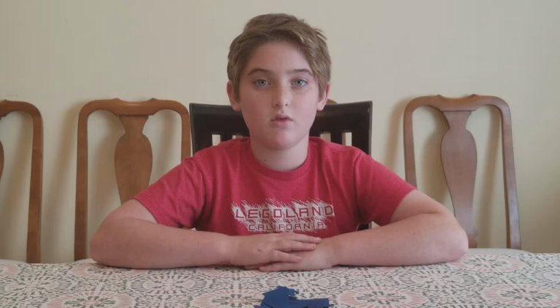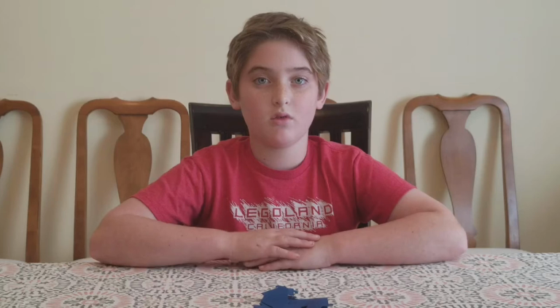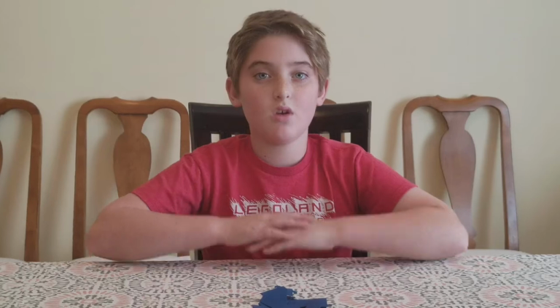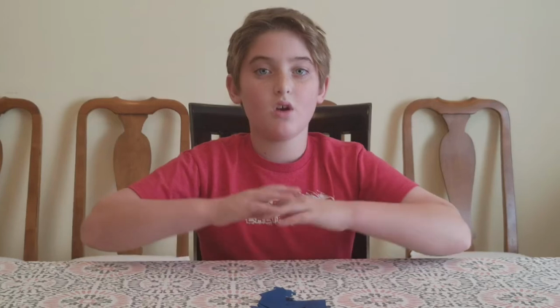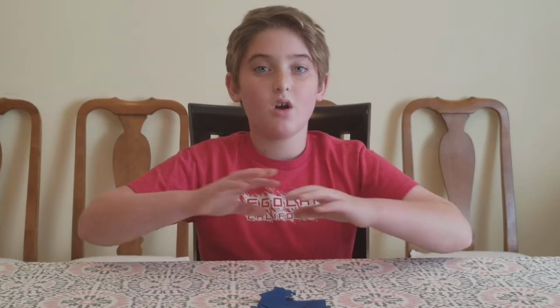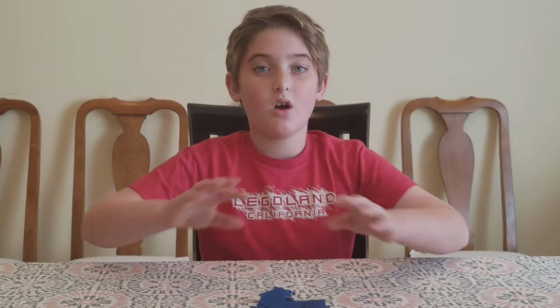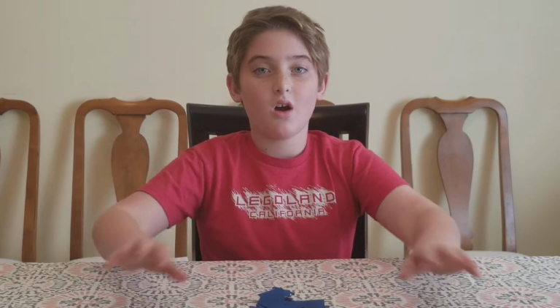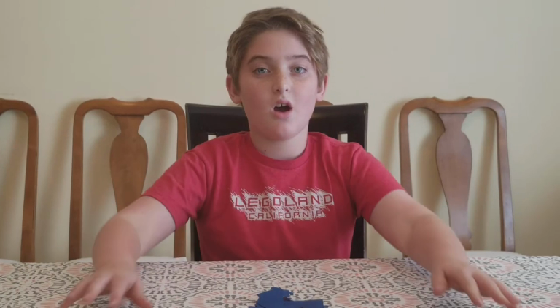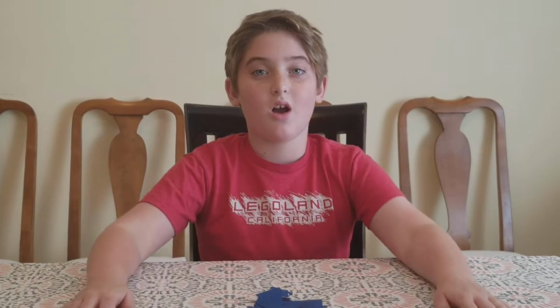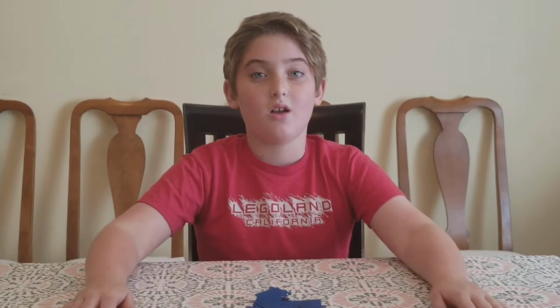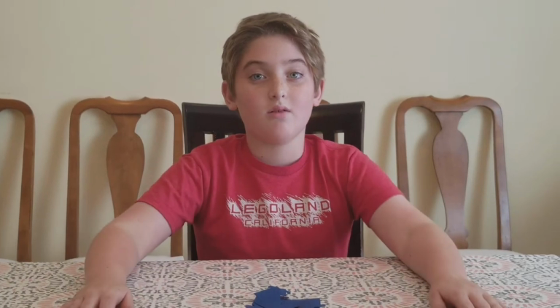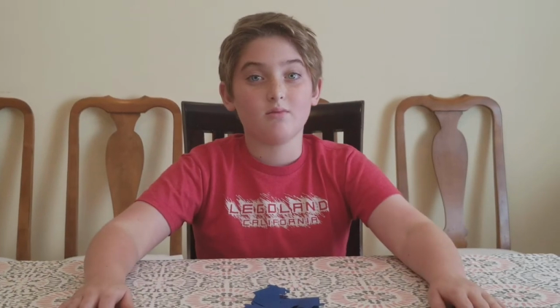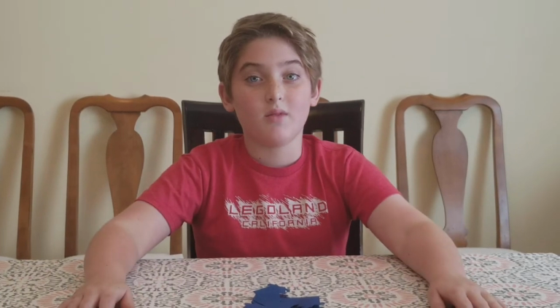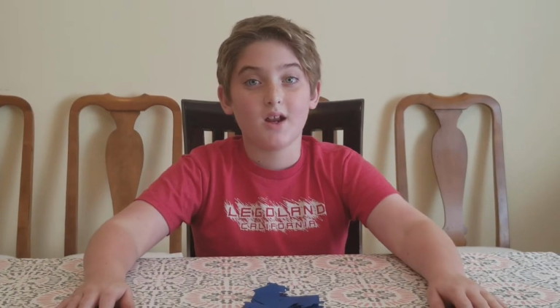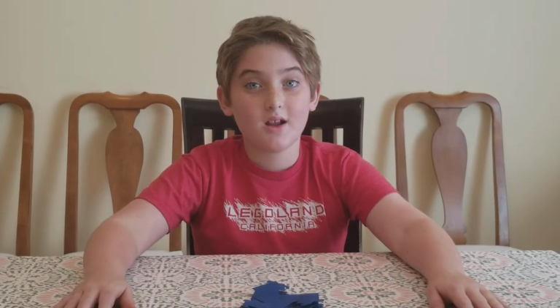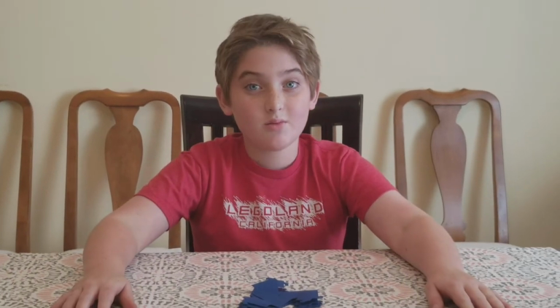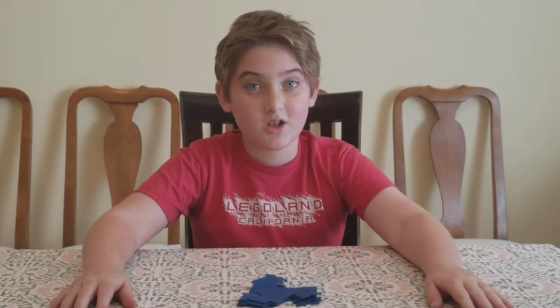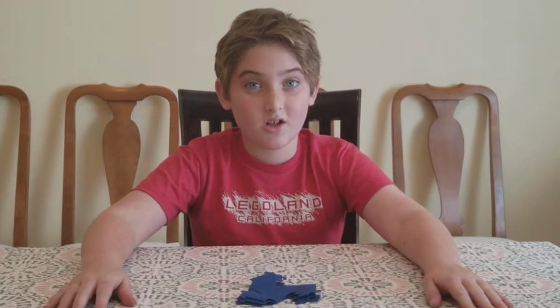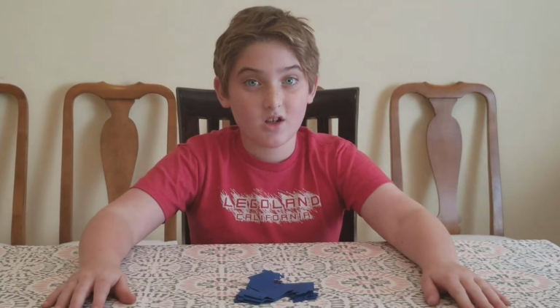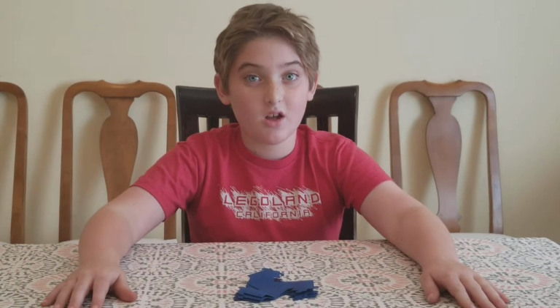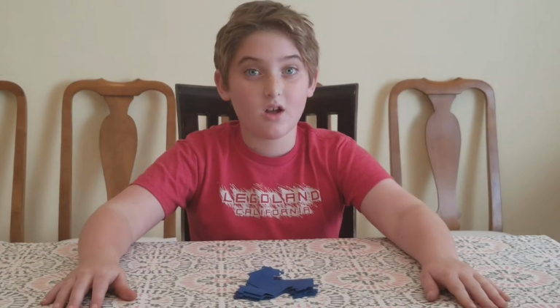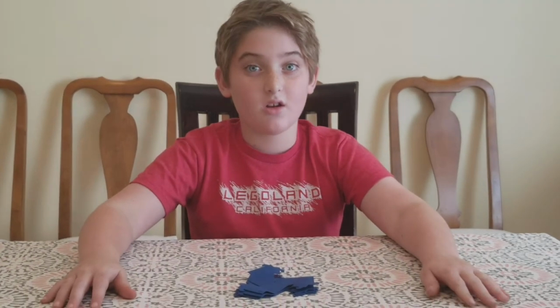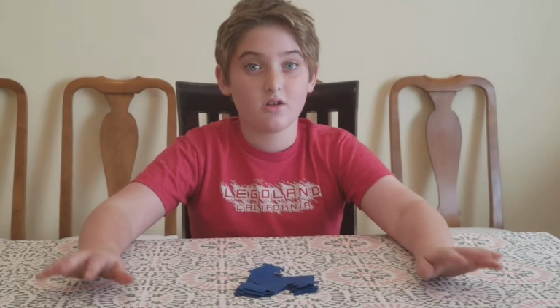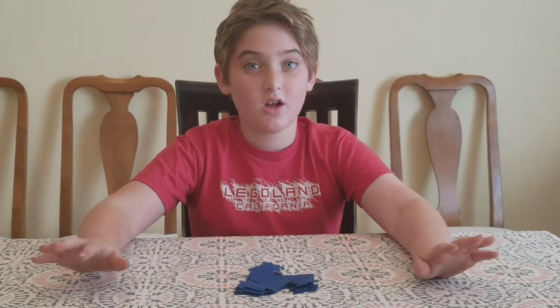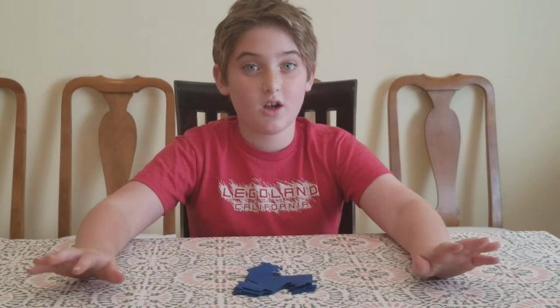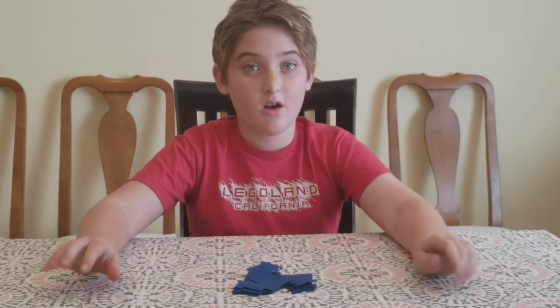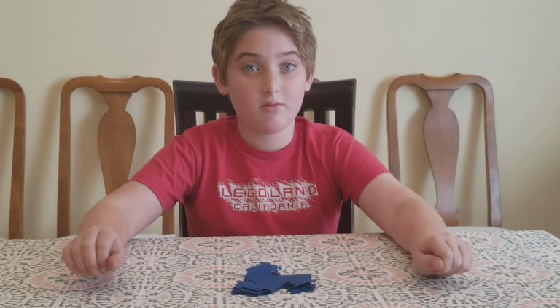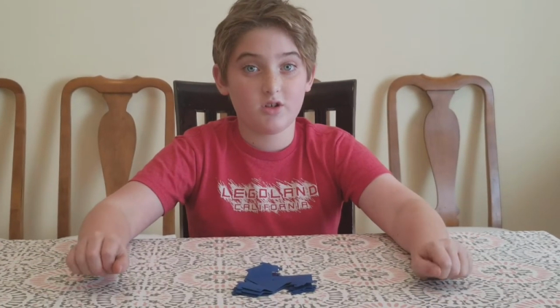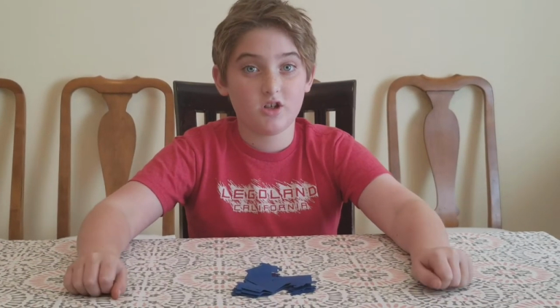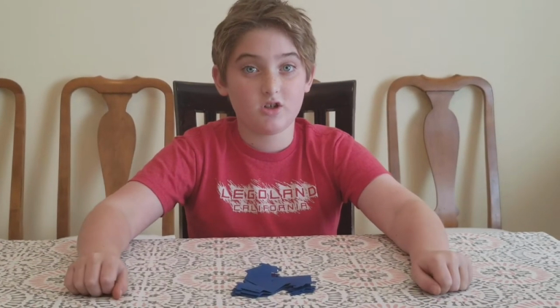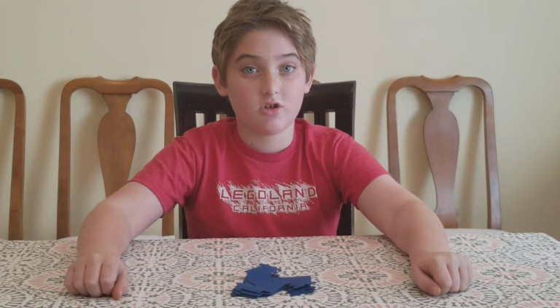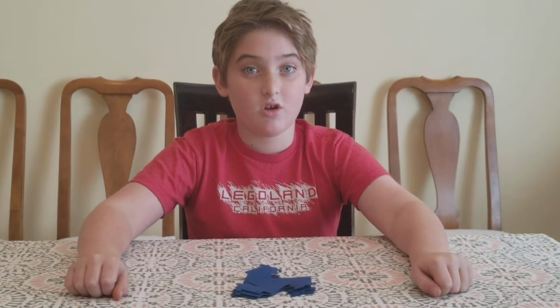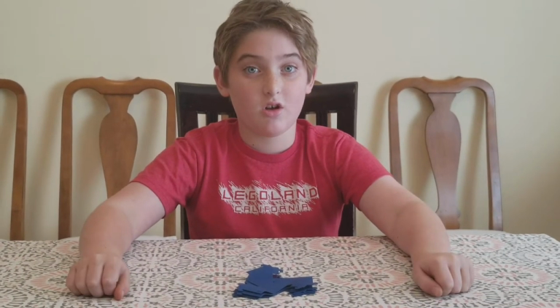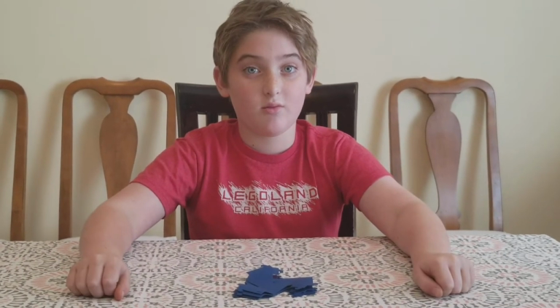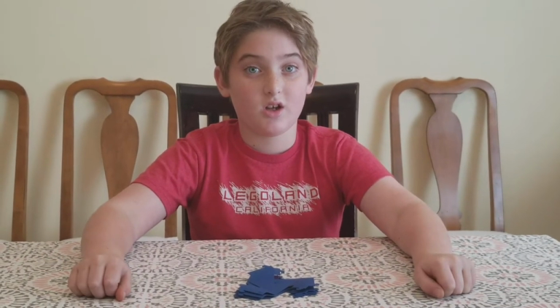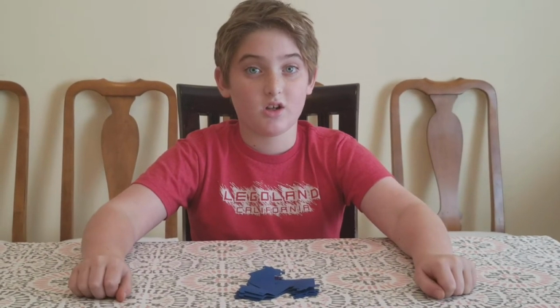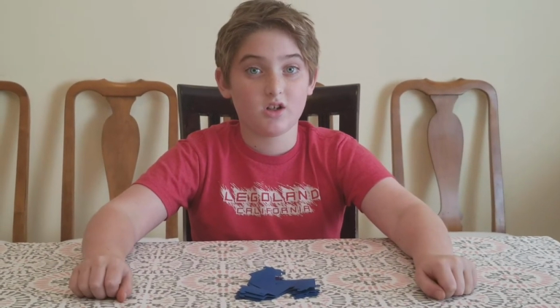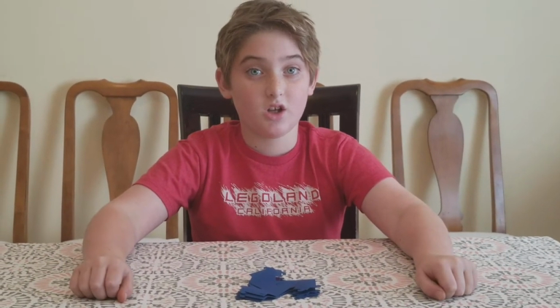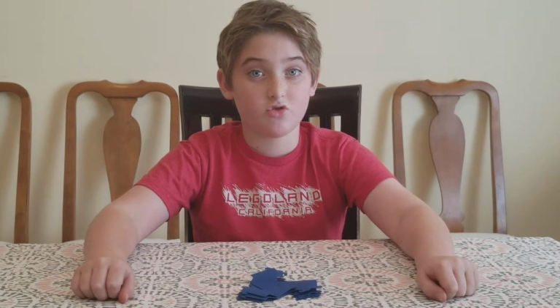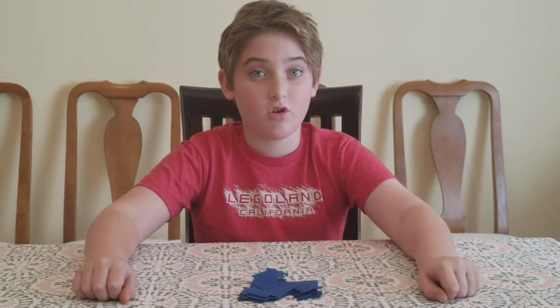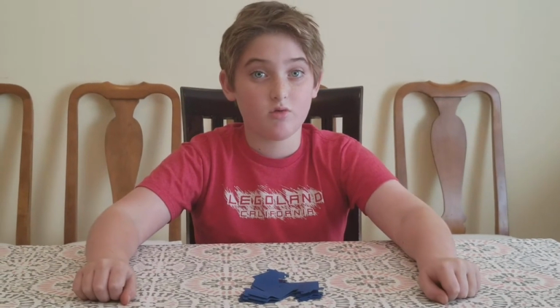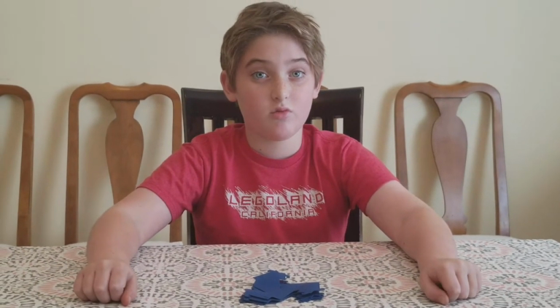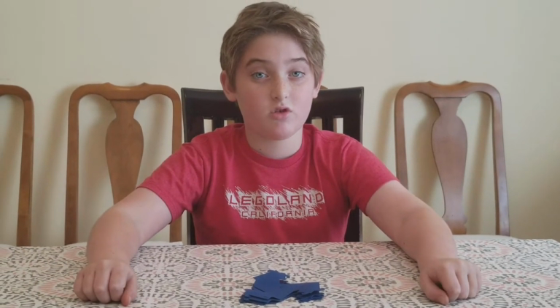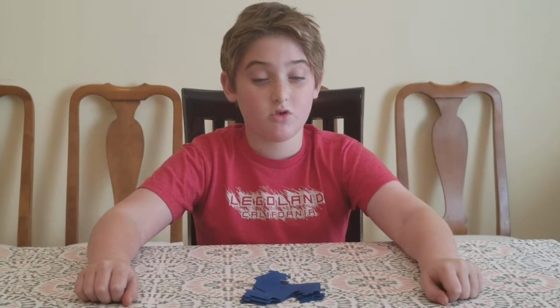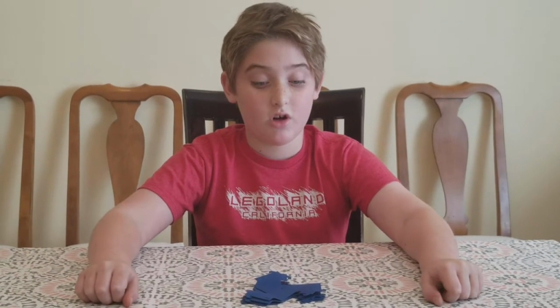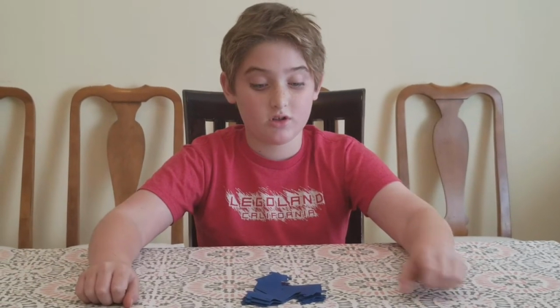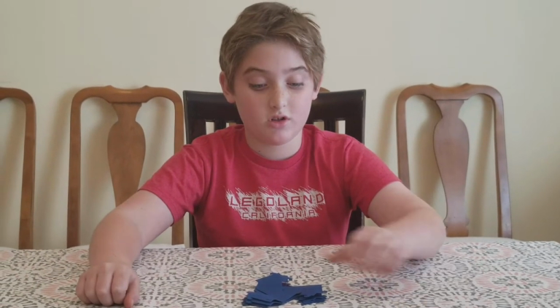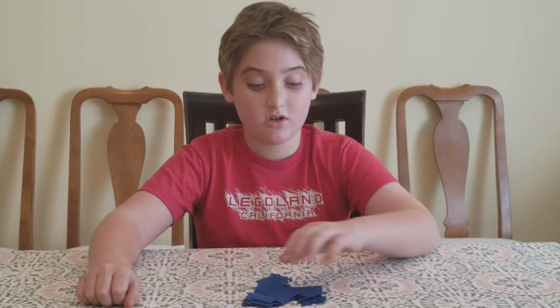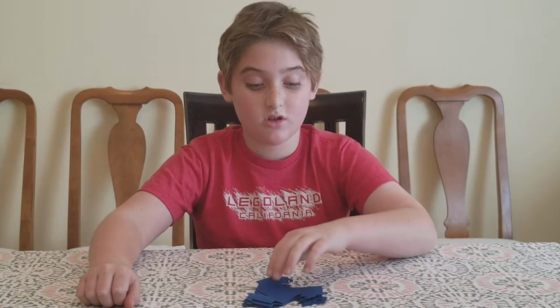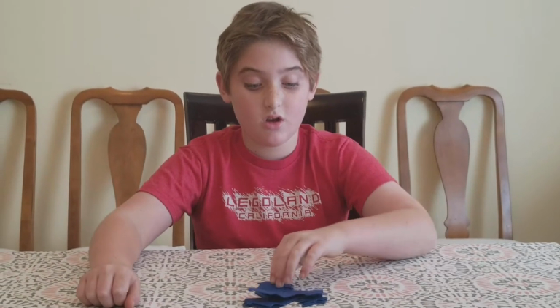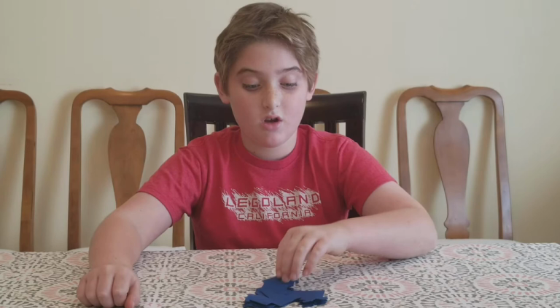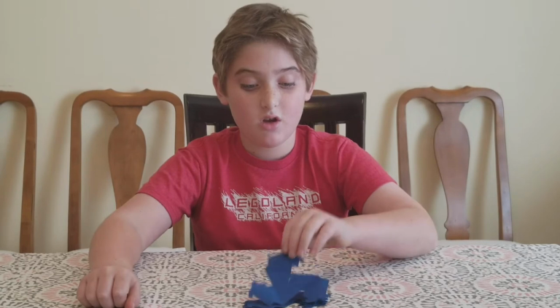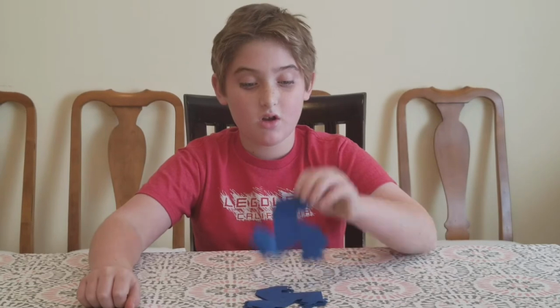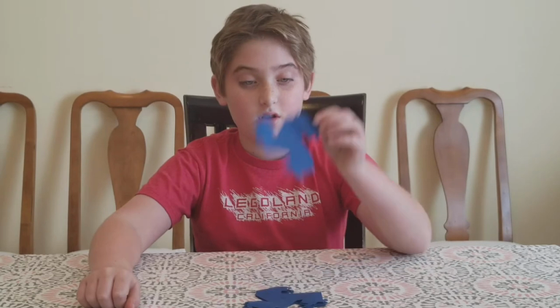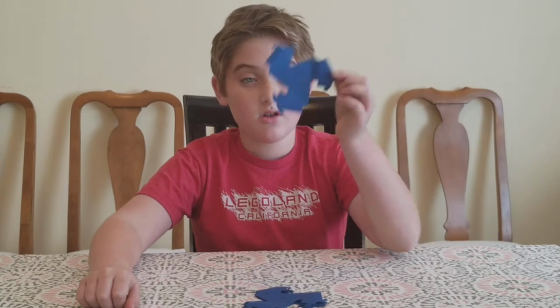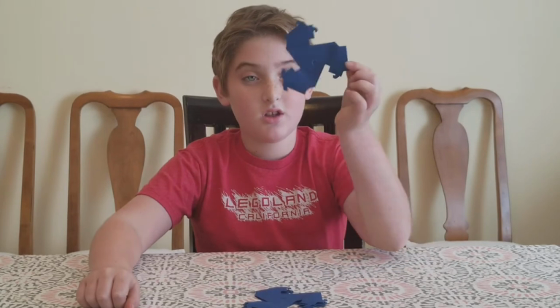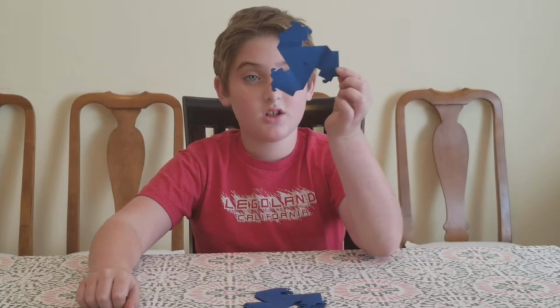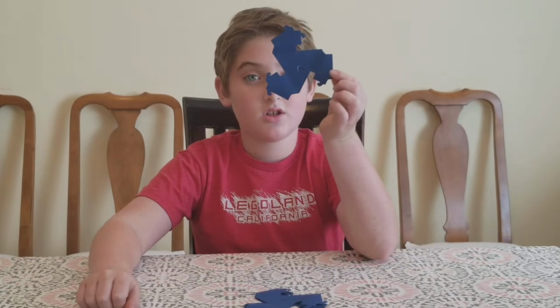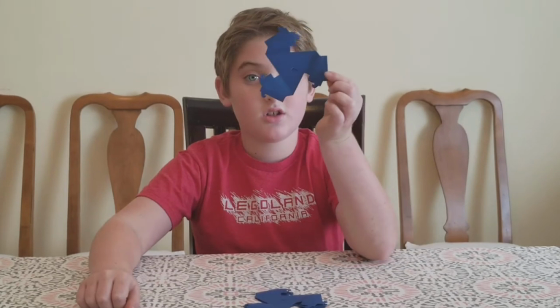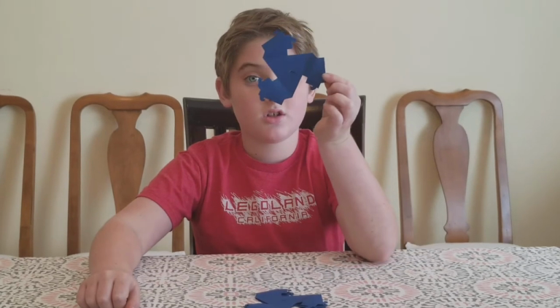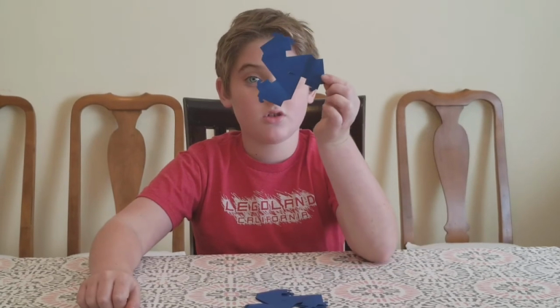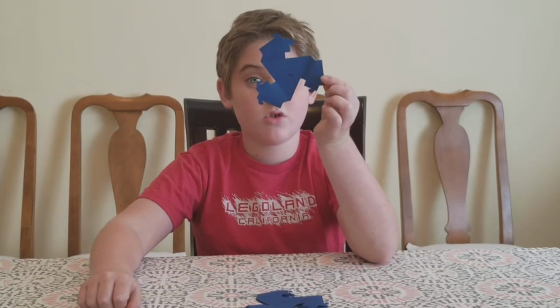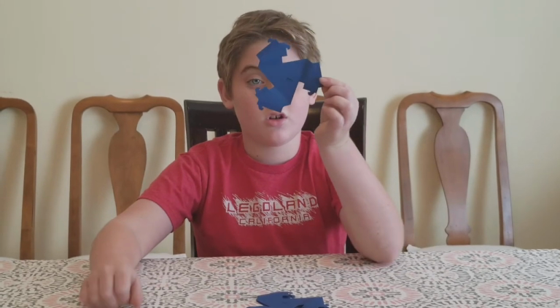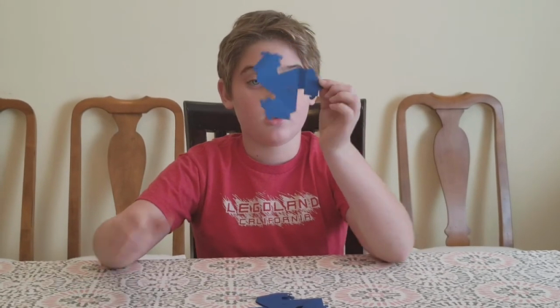Hi, my name is Andy and today I'll be teaching you how to make a tetra with chalks. This is a chalks.